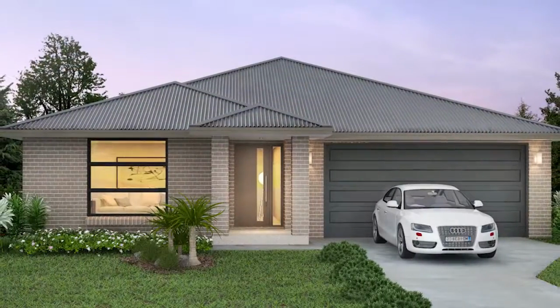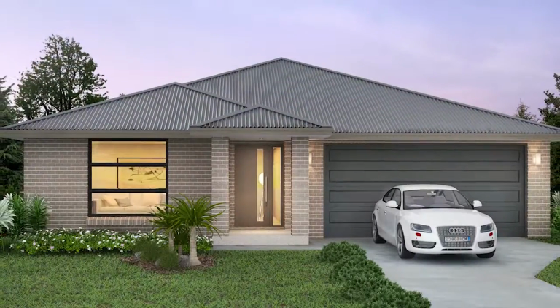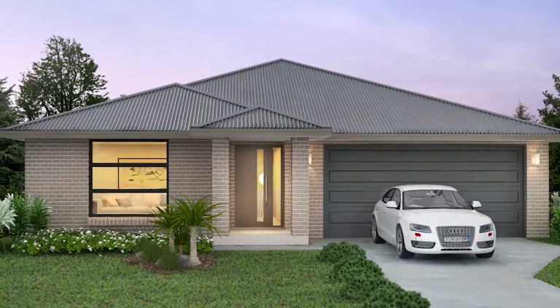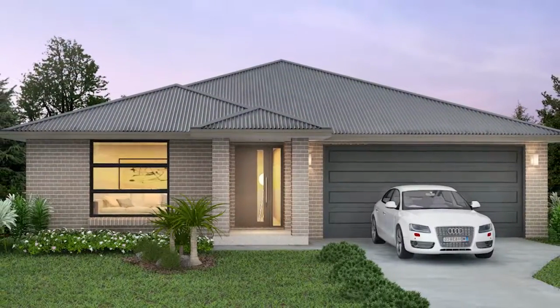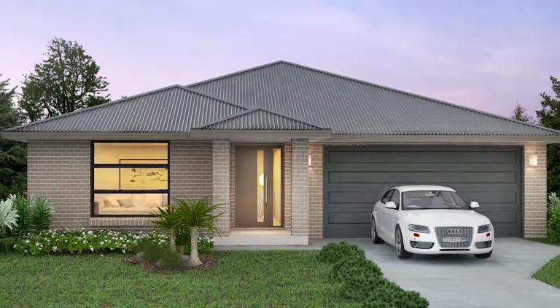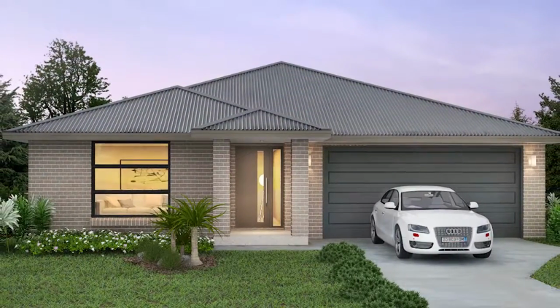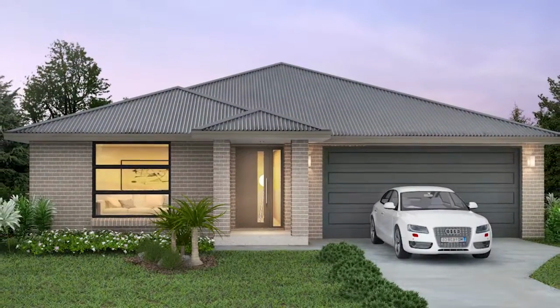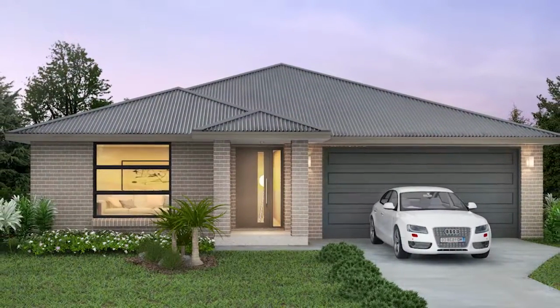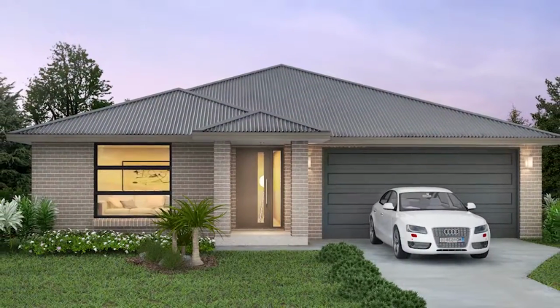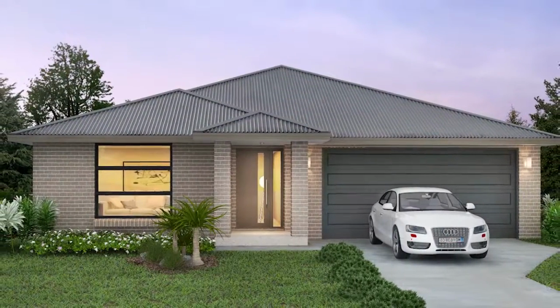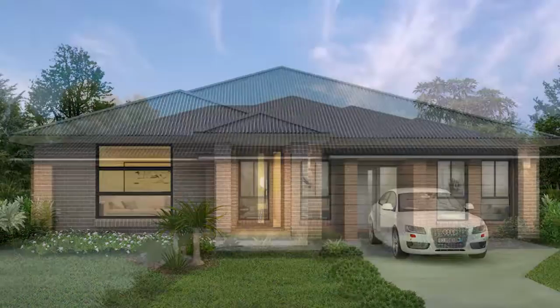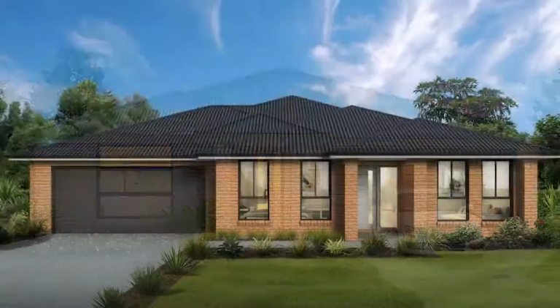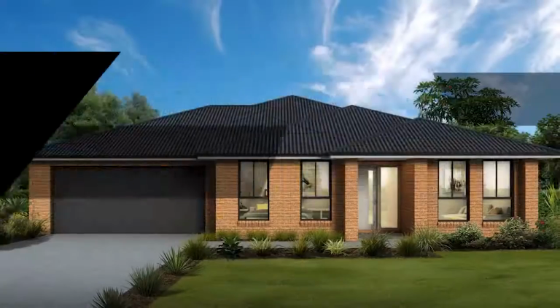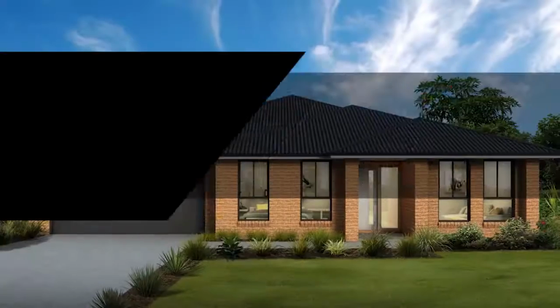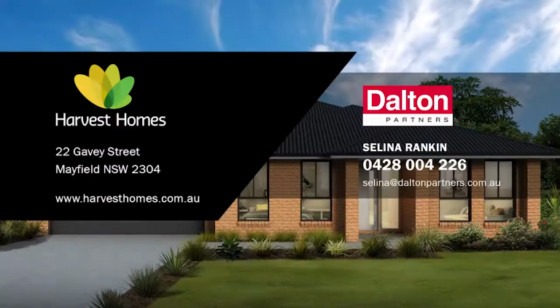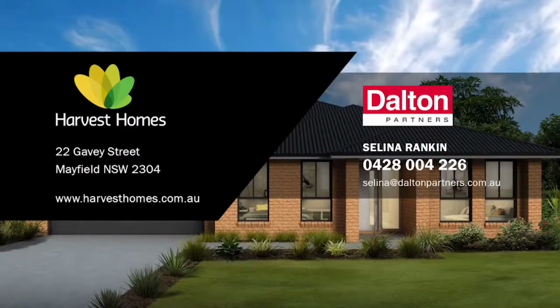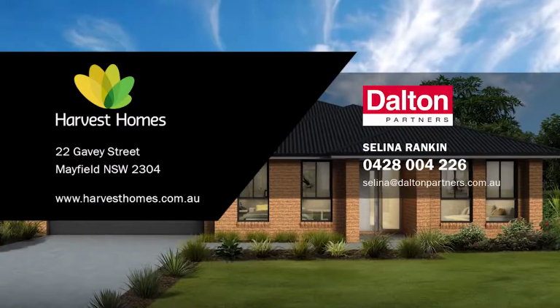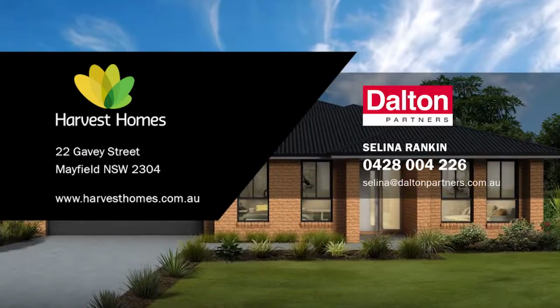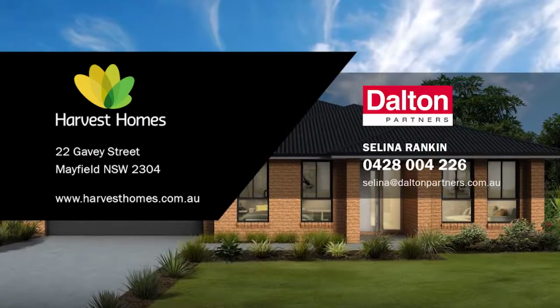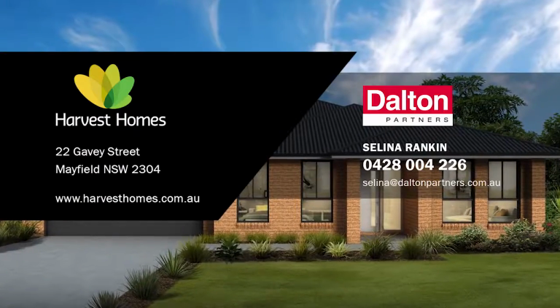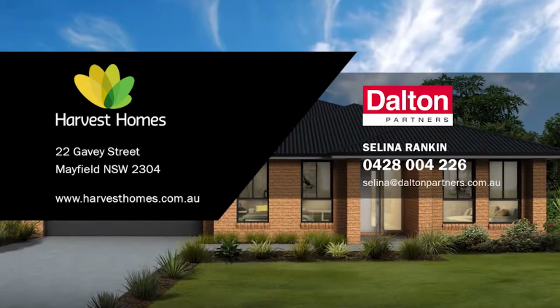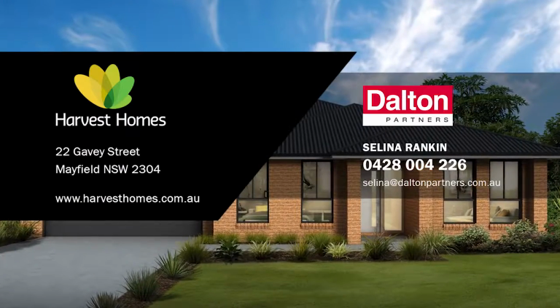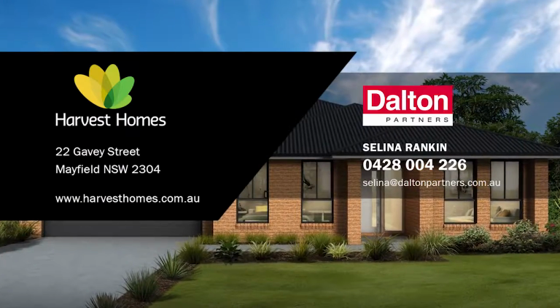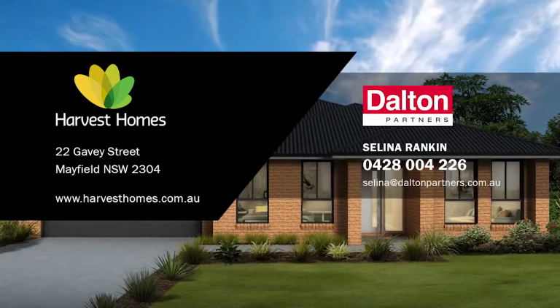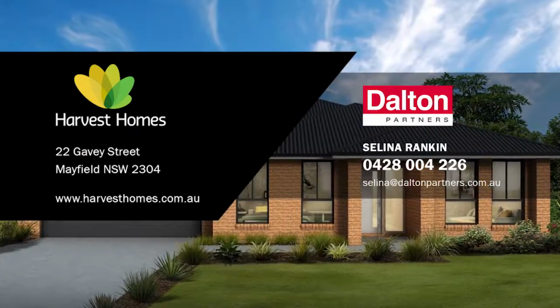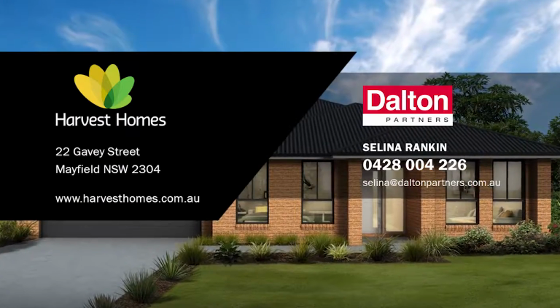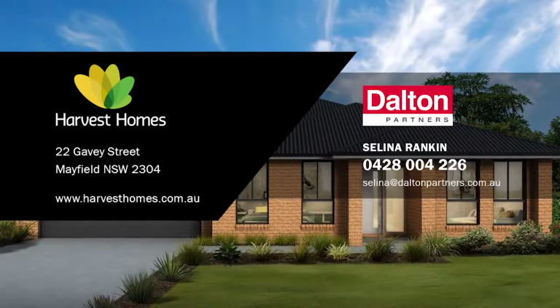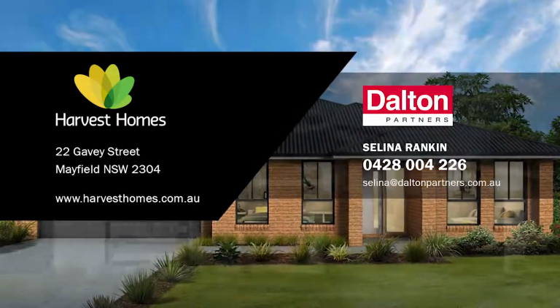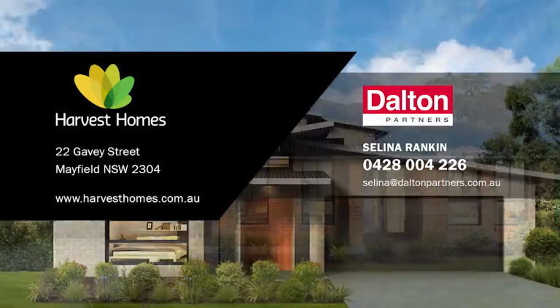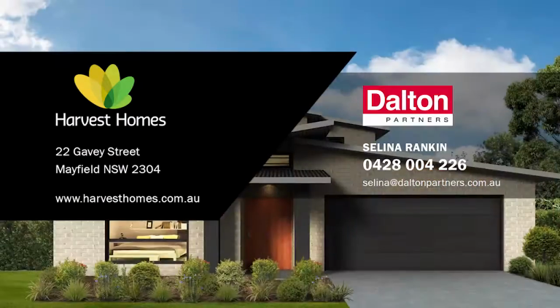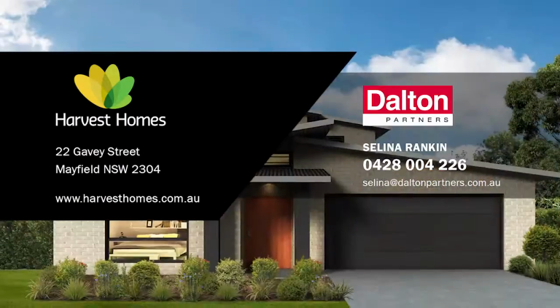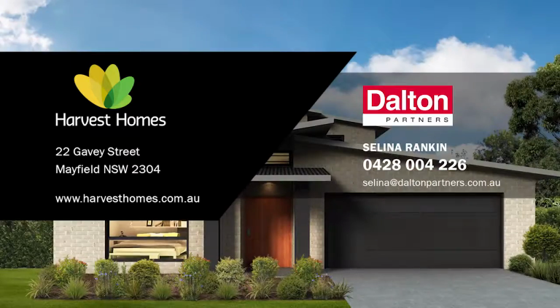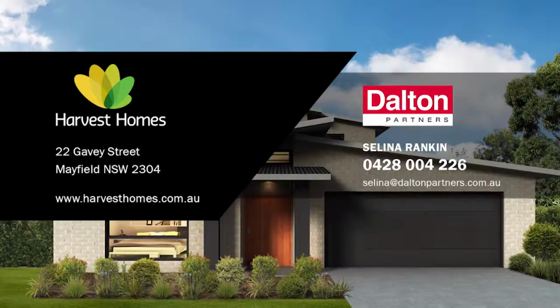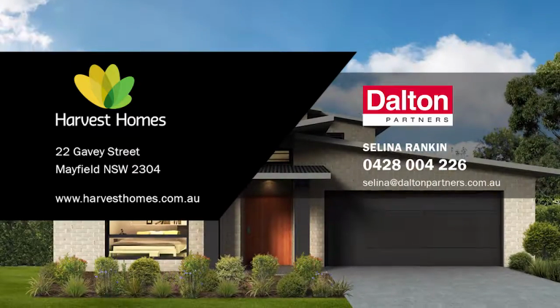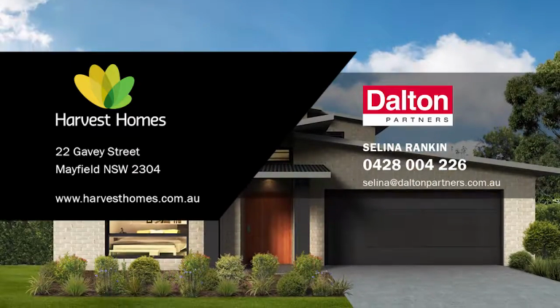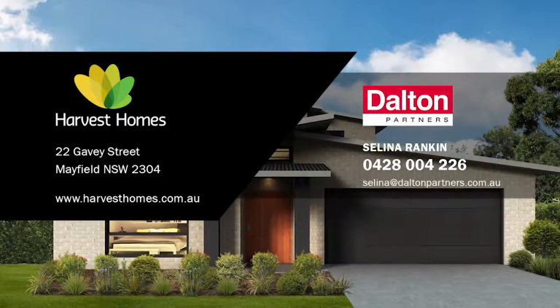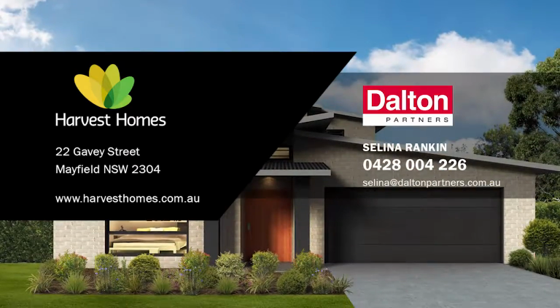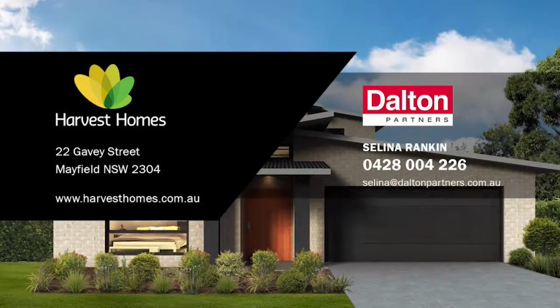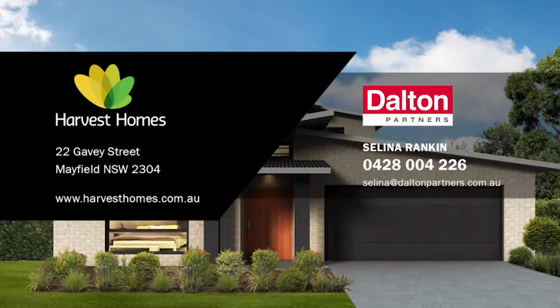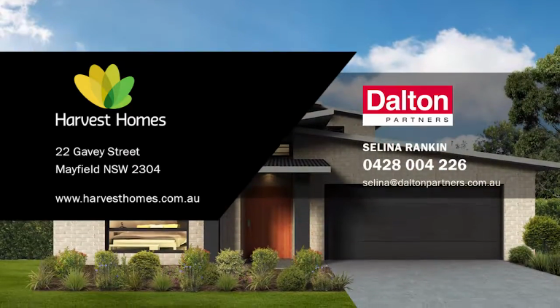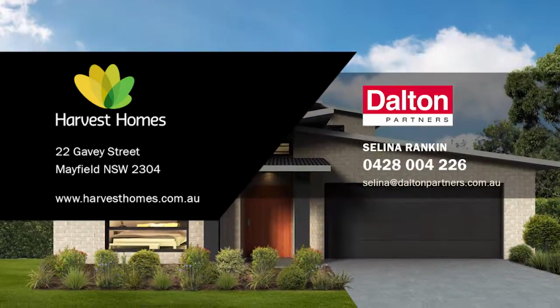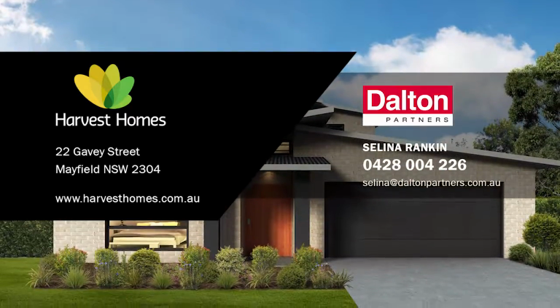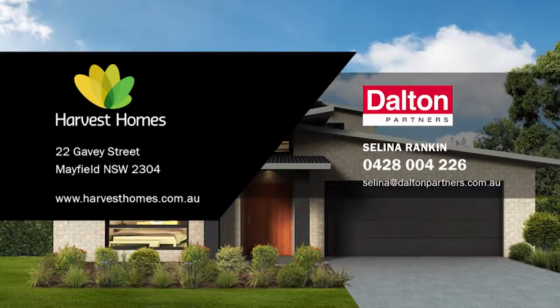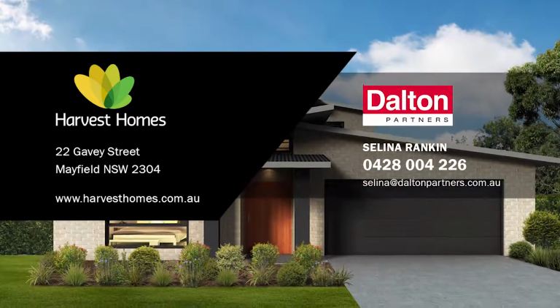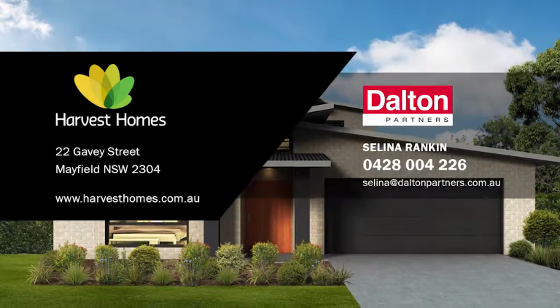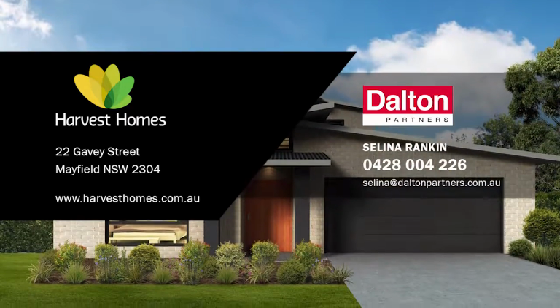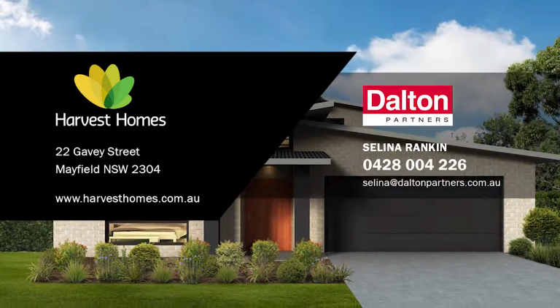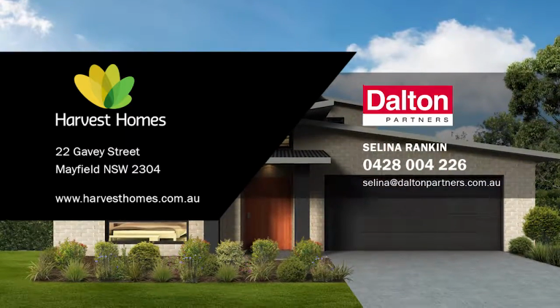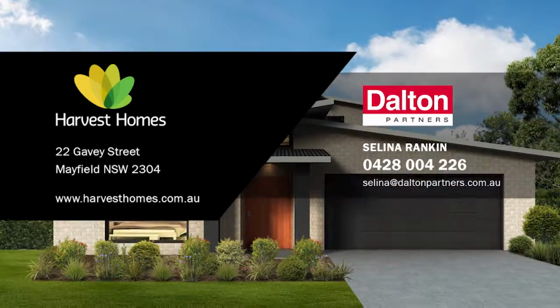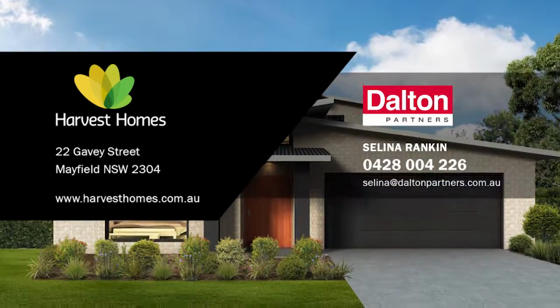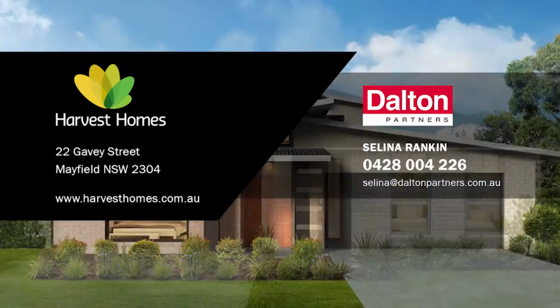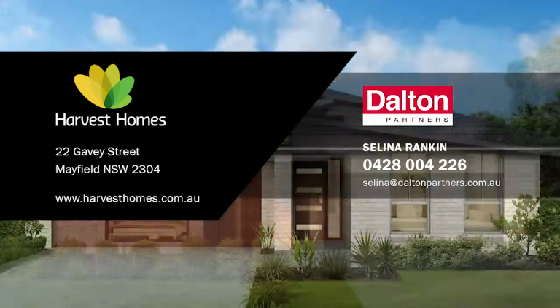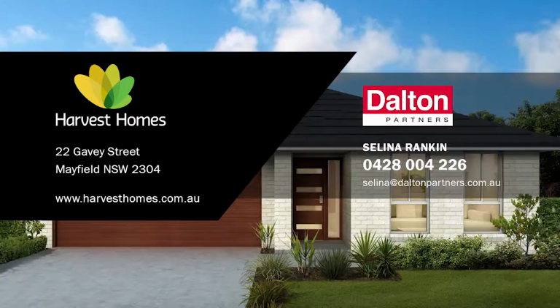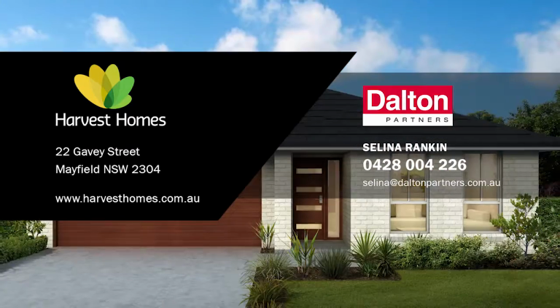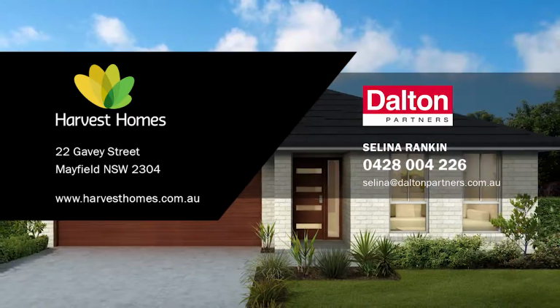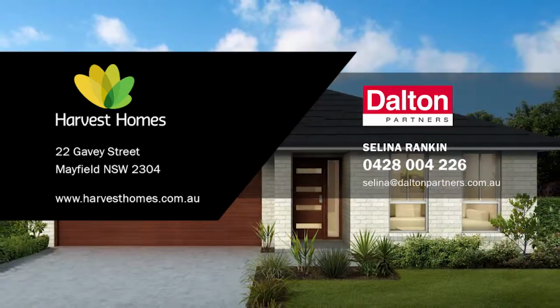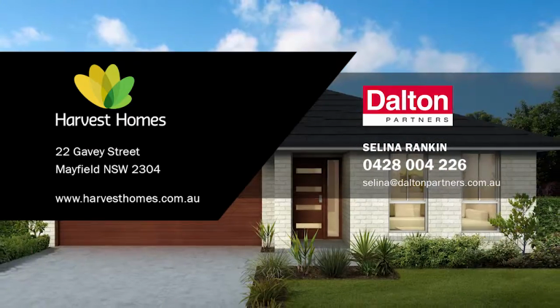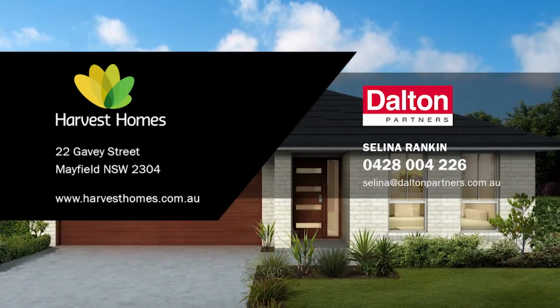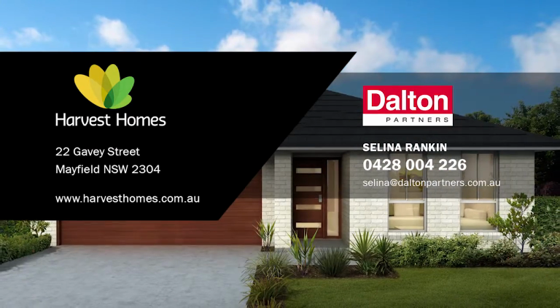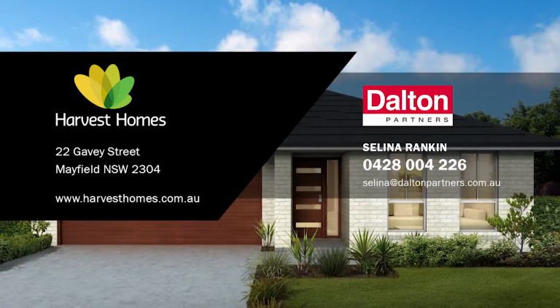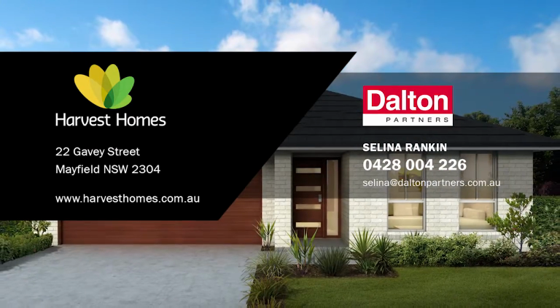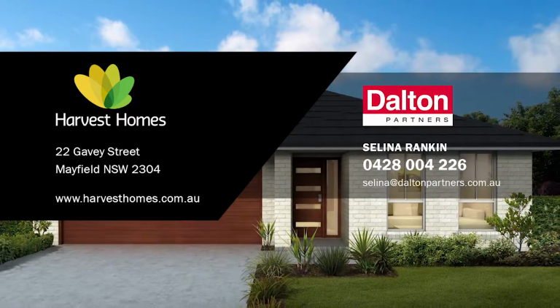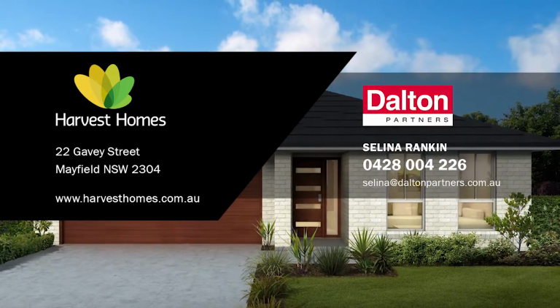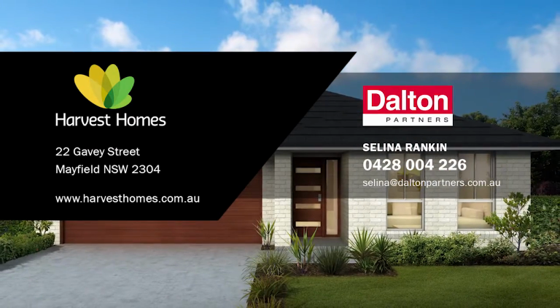For more information on the complete range of products and services offered by Harvest Homes, please contact Selena Rankin at Dalton Partners.